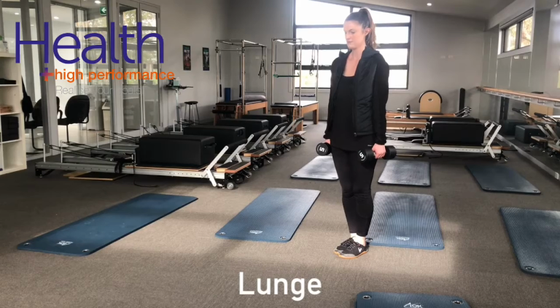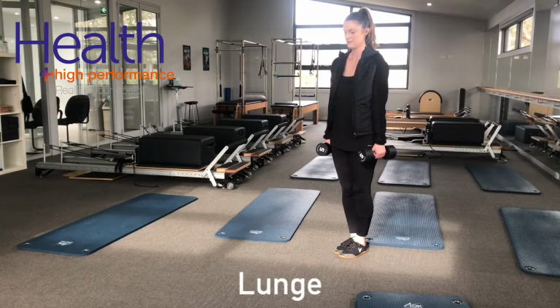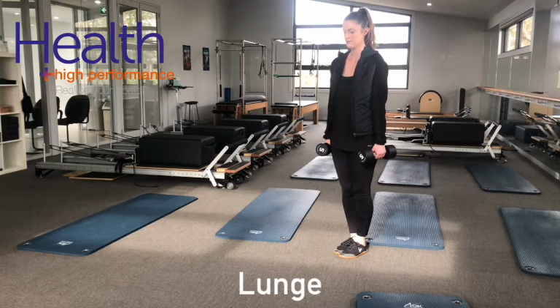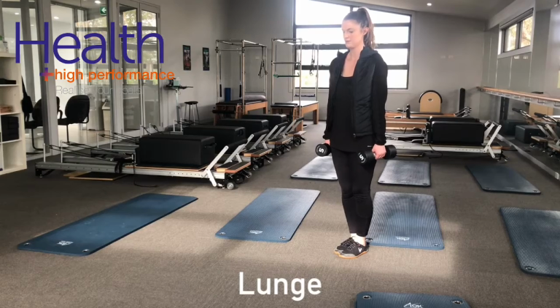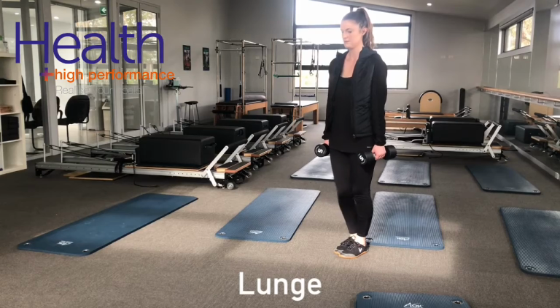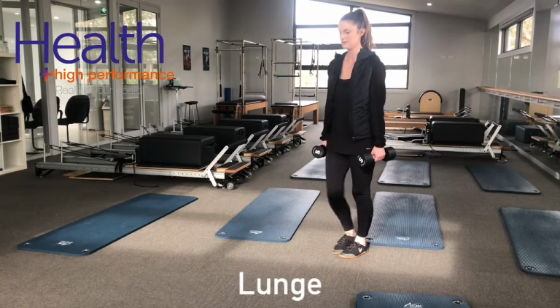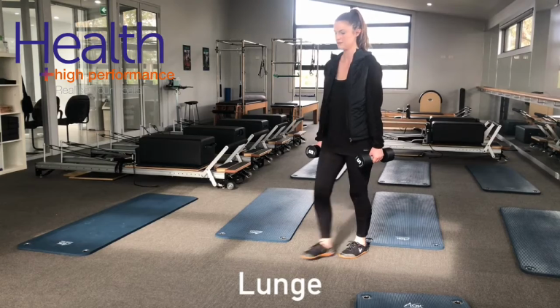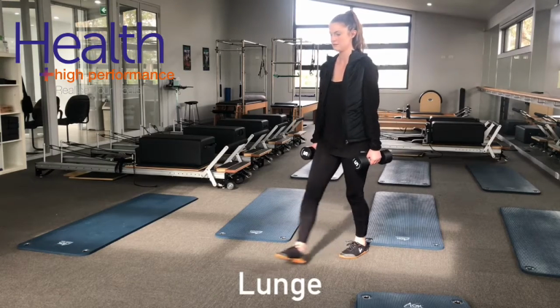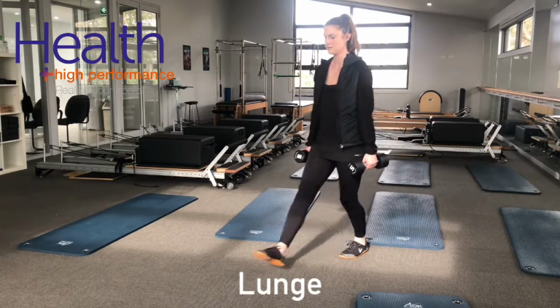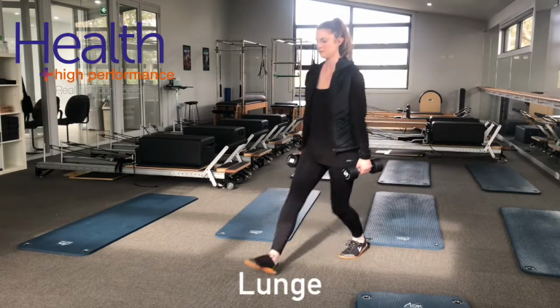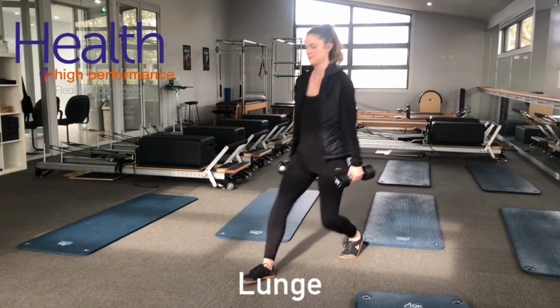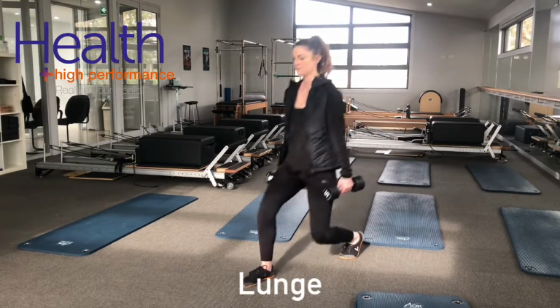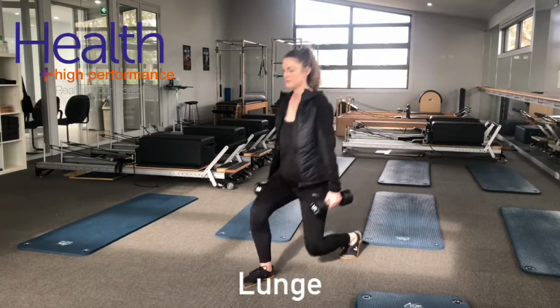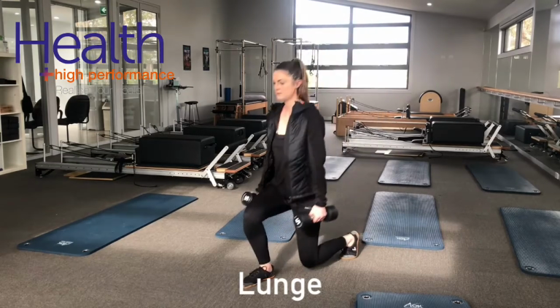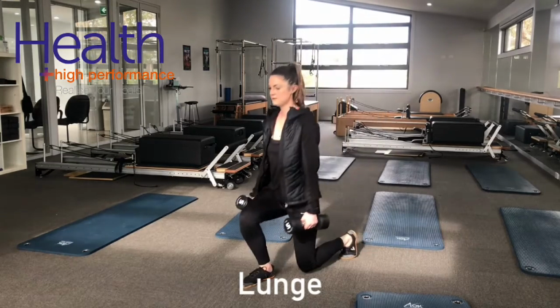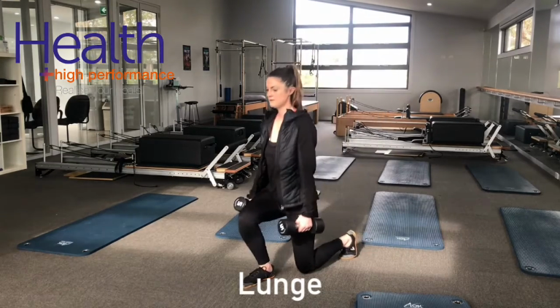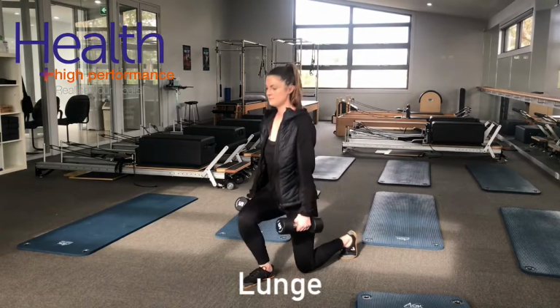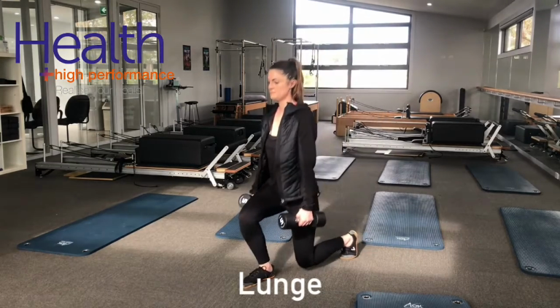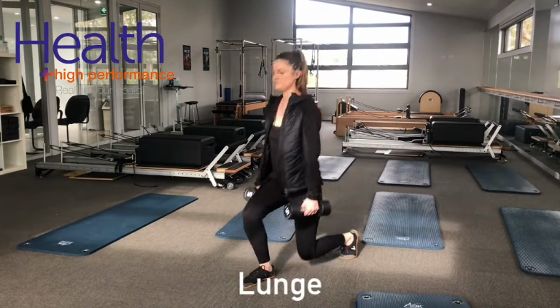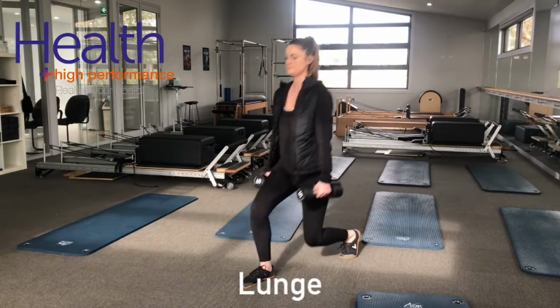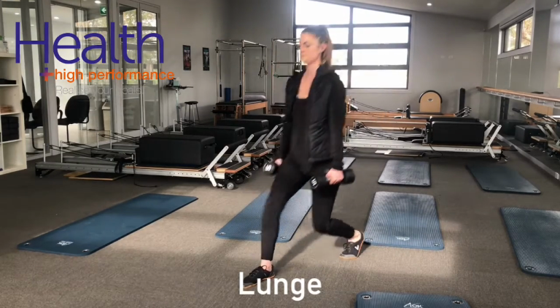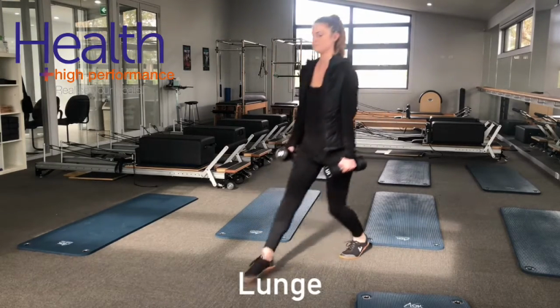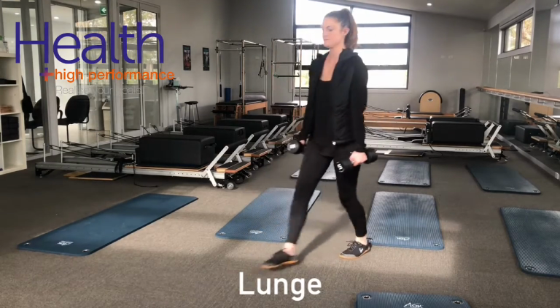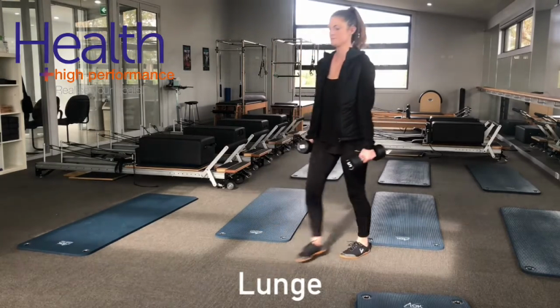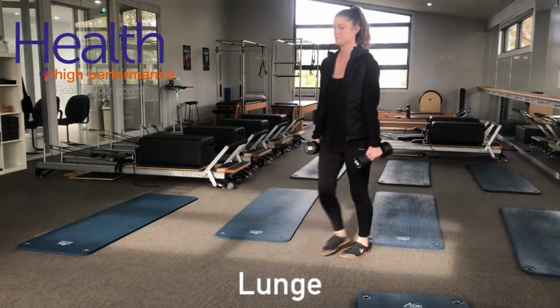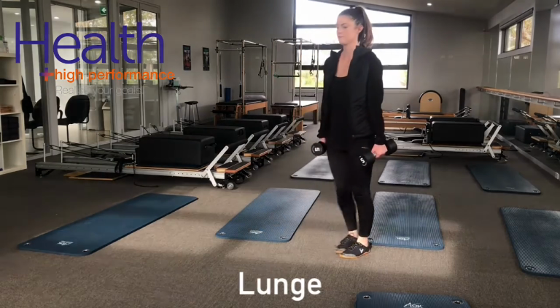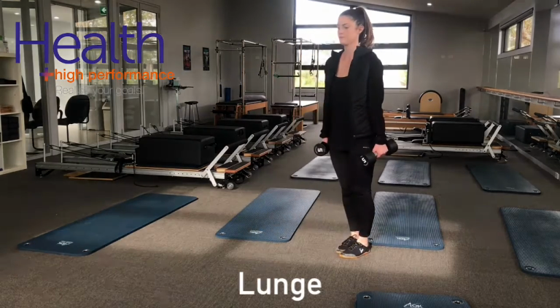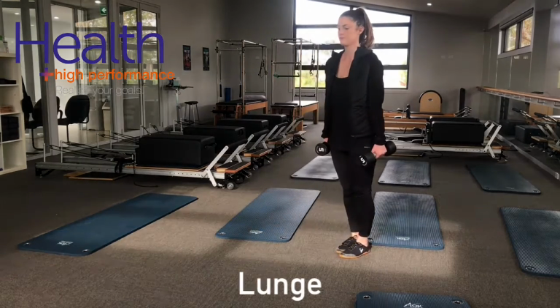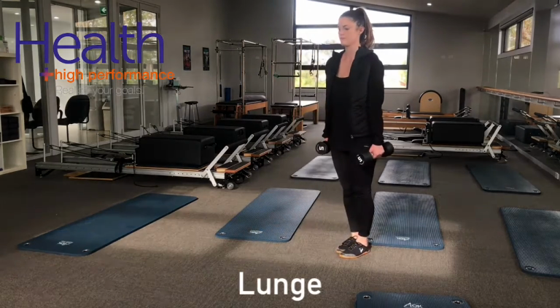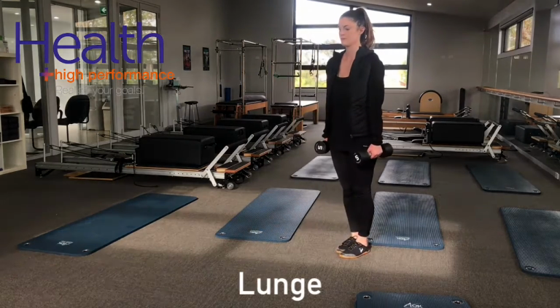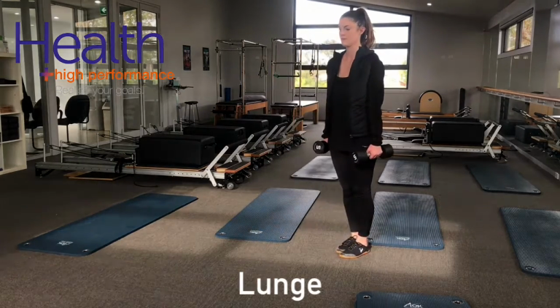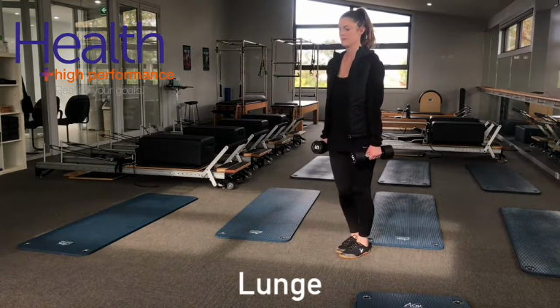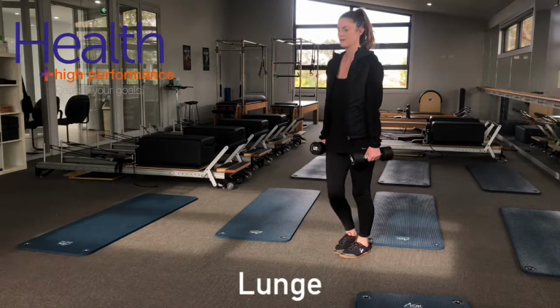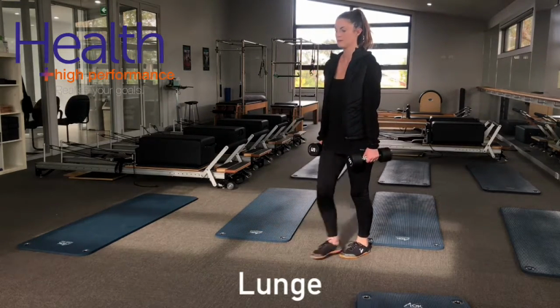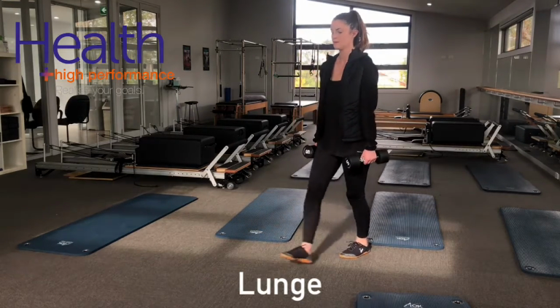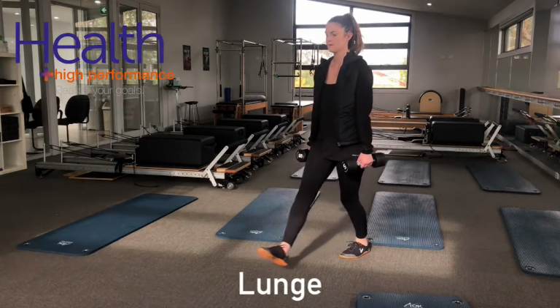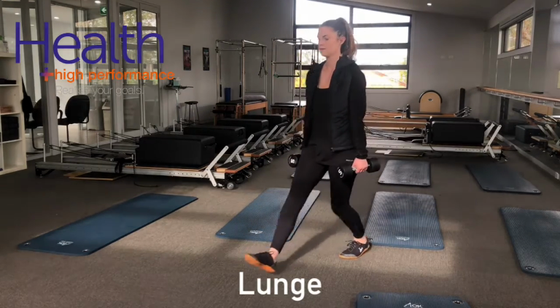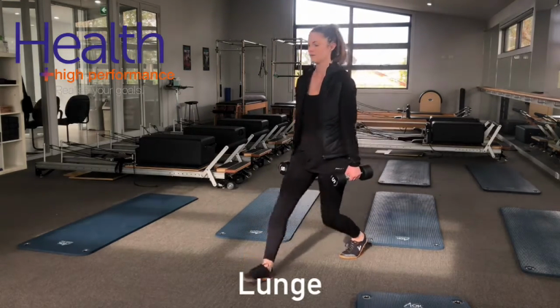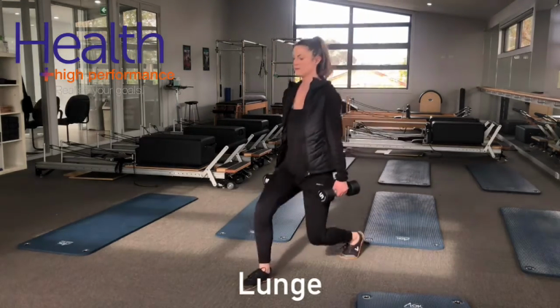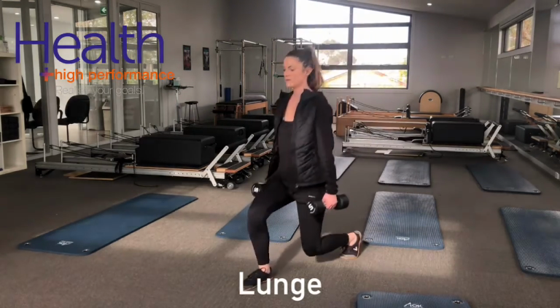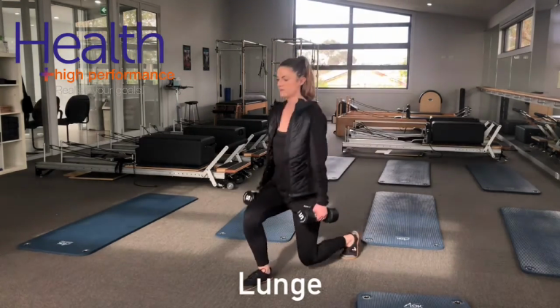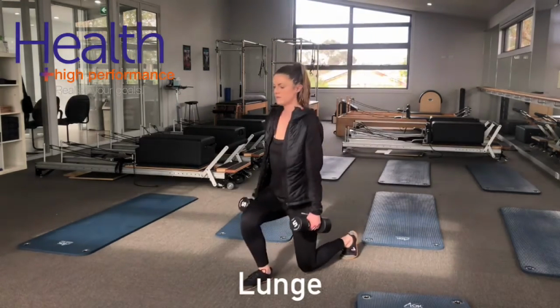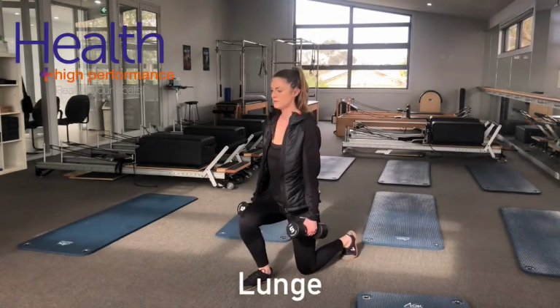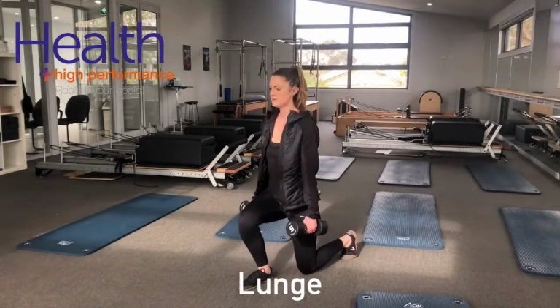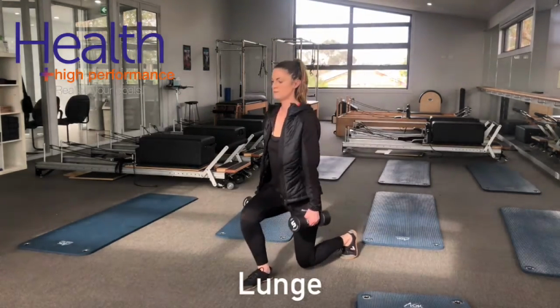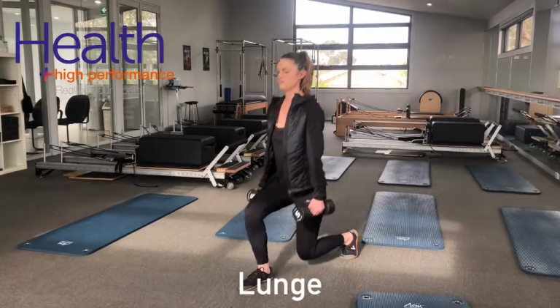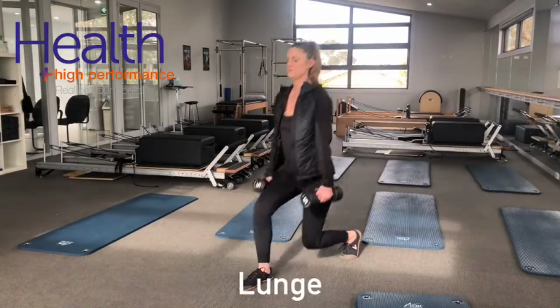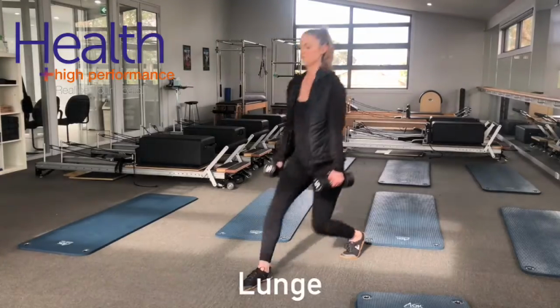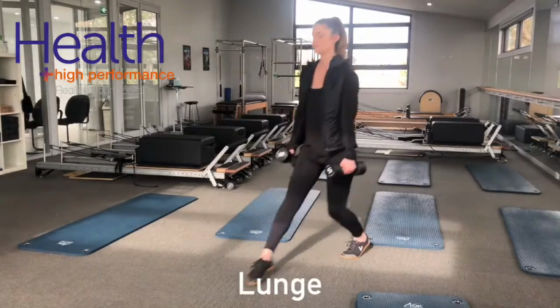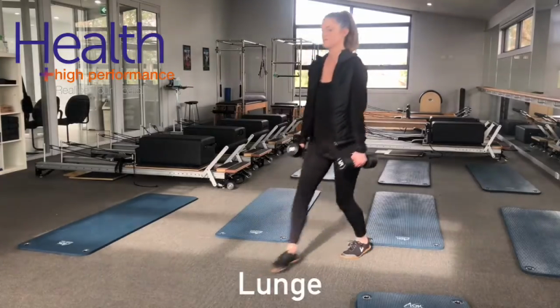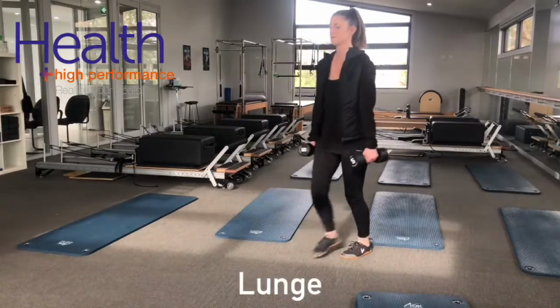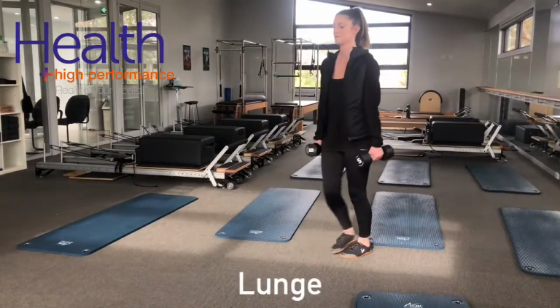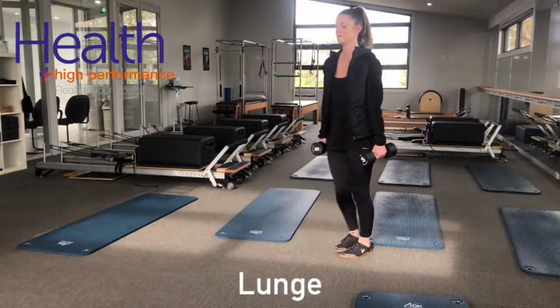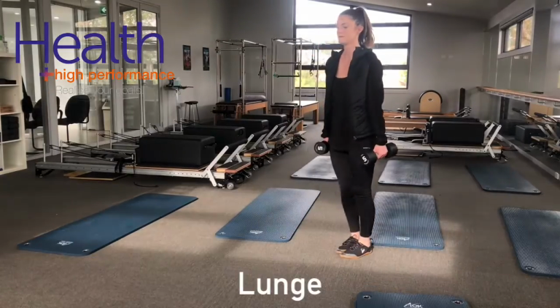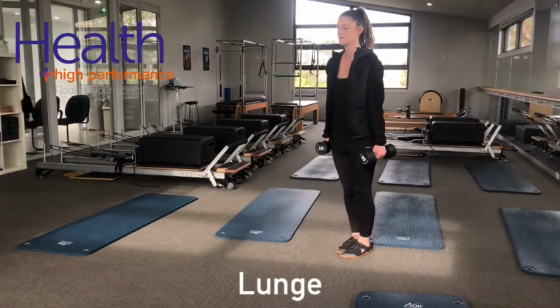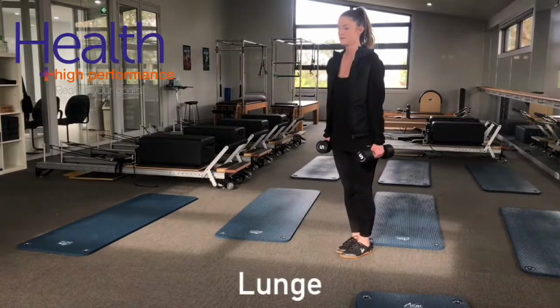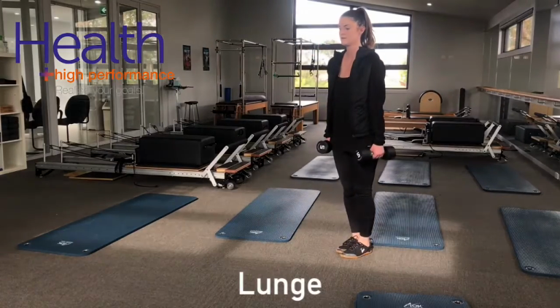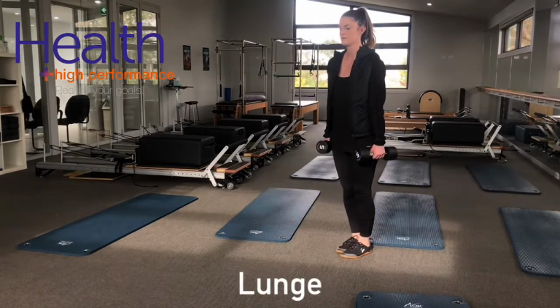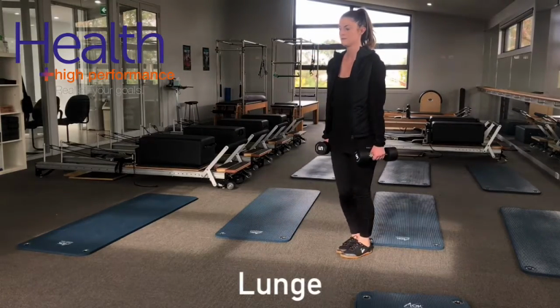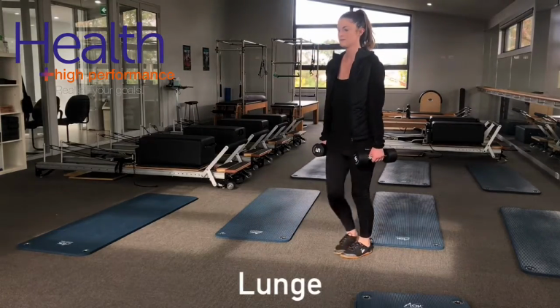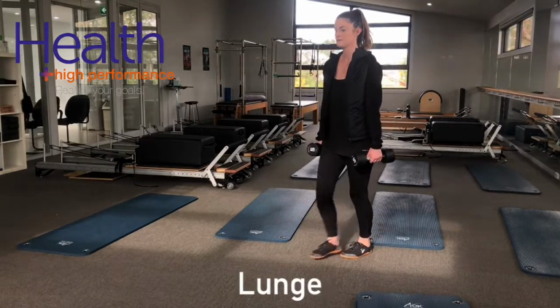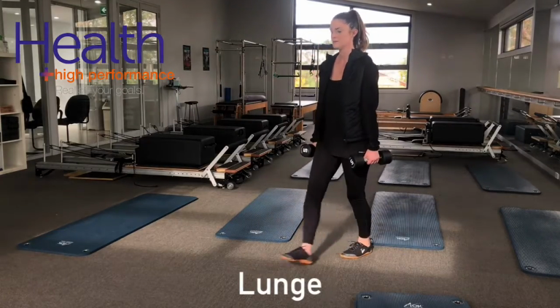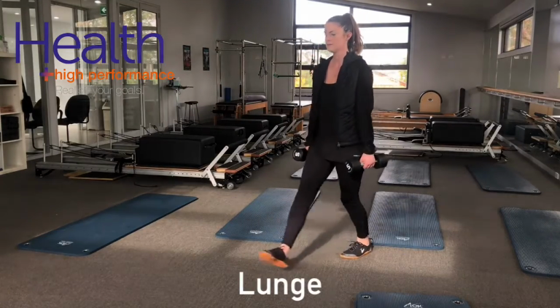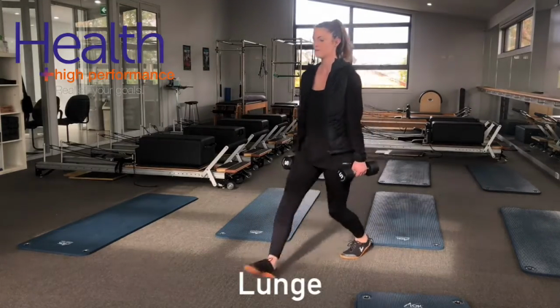Lunges are a great exercise to work single leg strength. To perform a lunge, from a standing position, step forward.